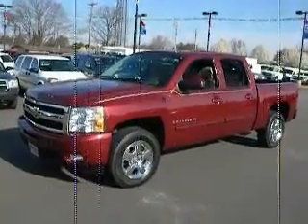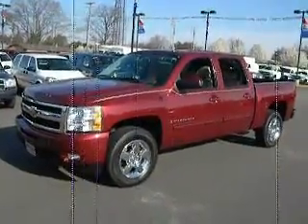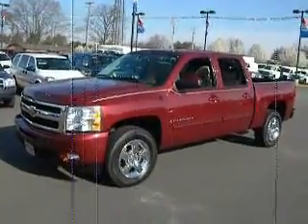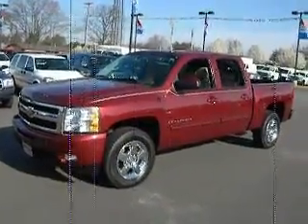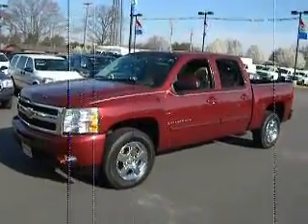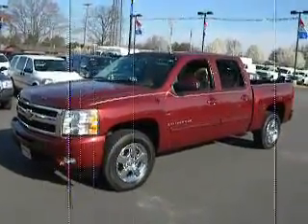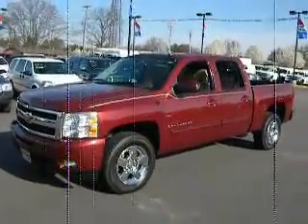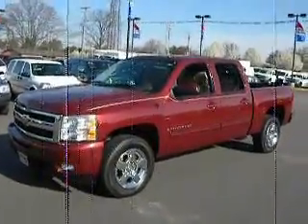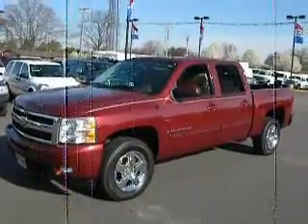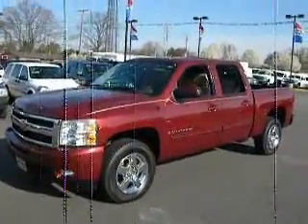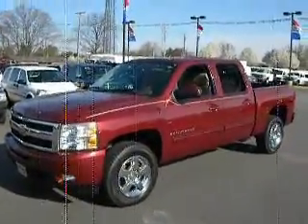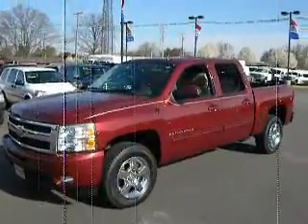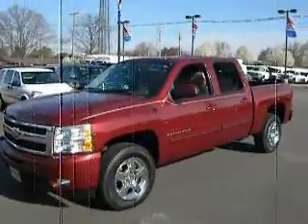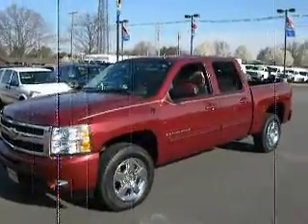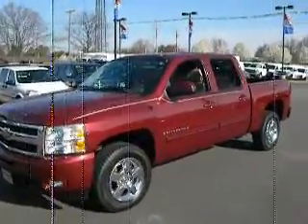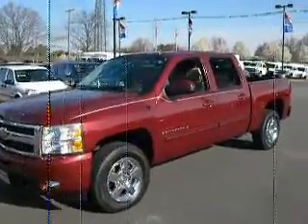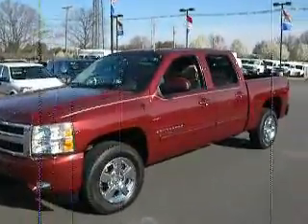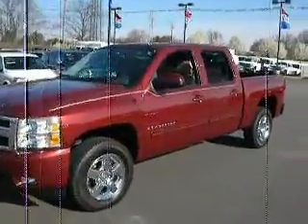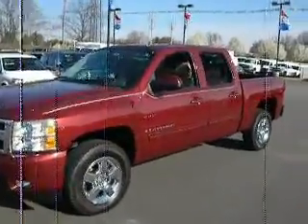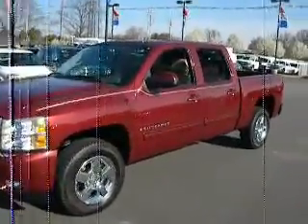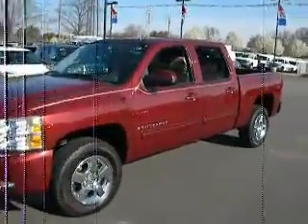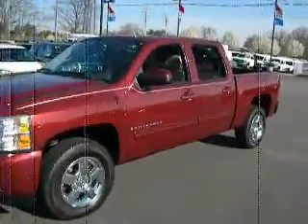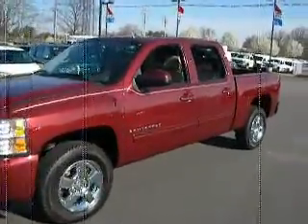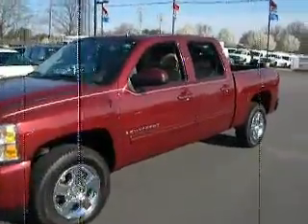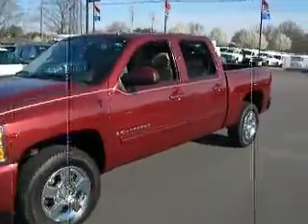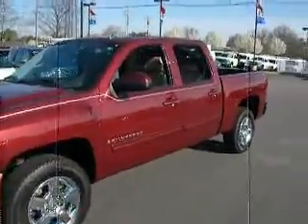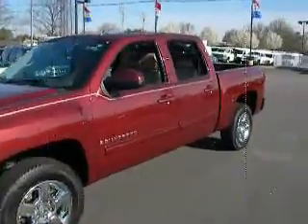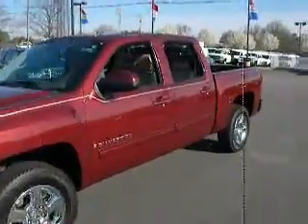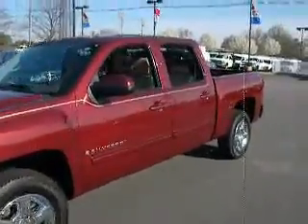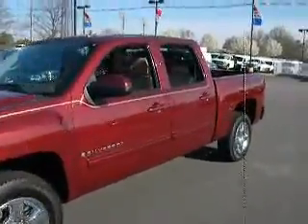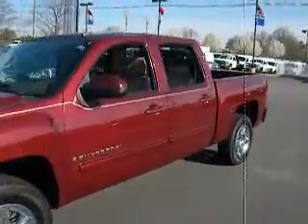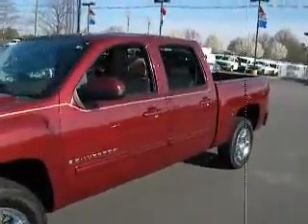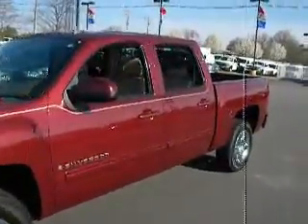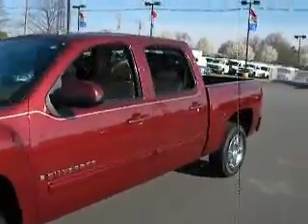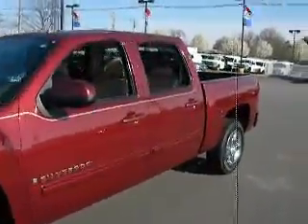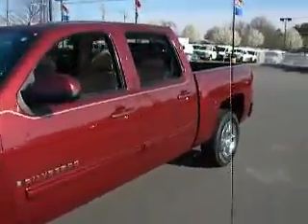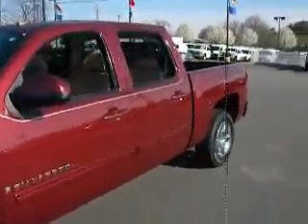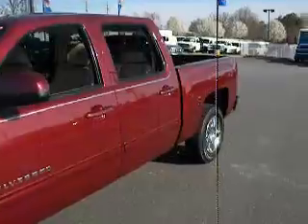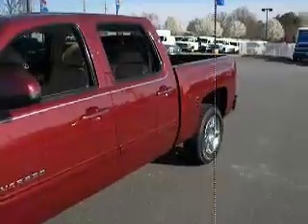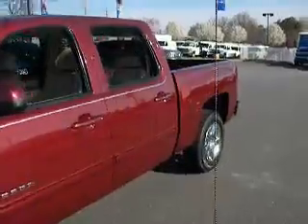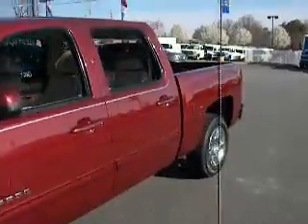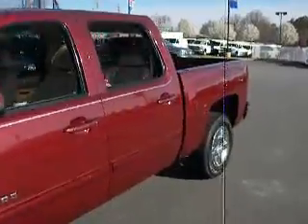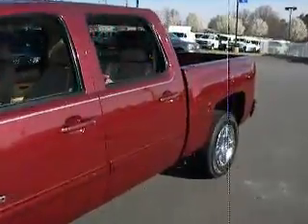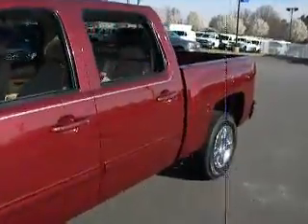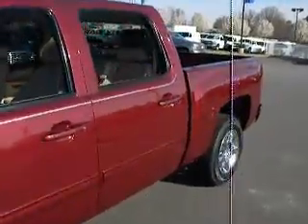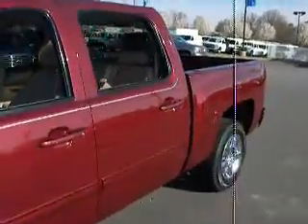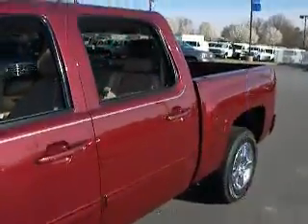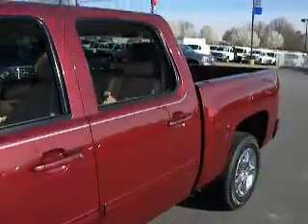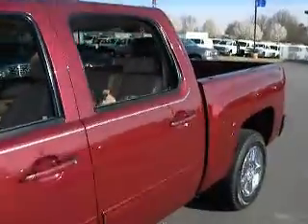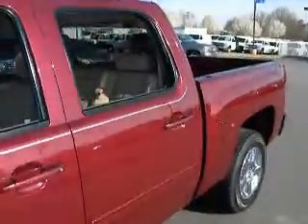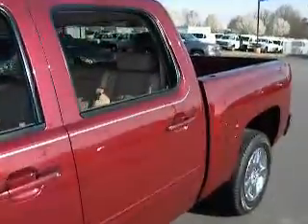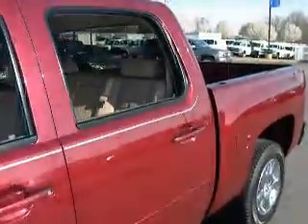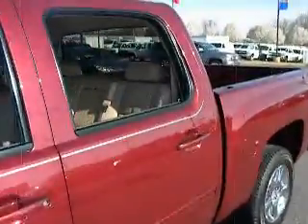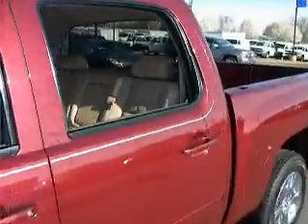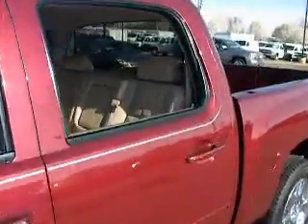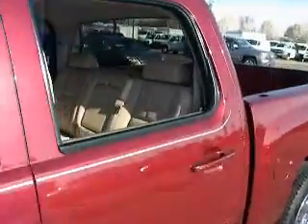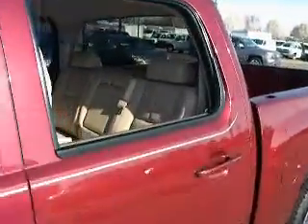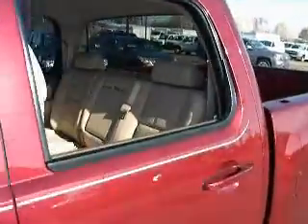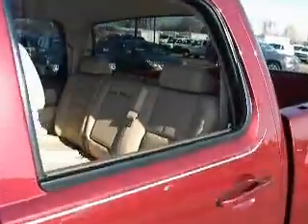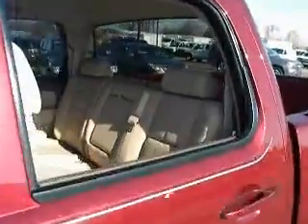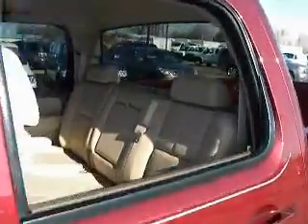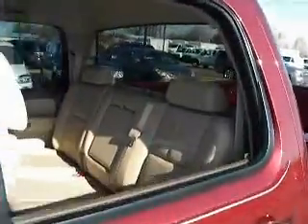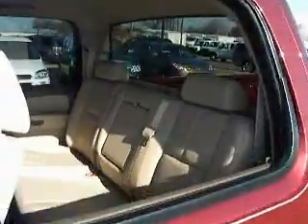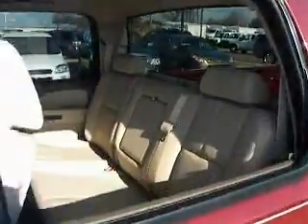This is a beautiful 2009 Chevy Silverado LTZ crew cab — beautiful truck.